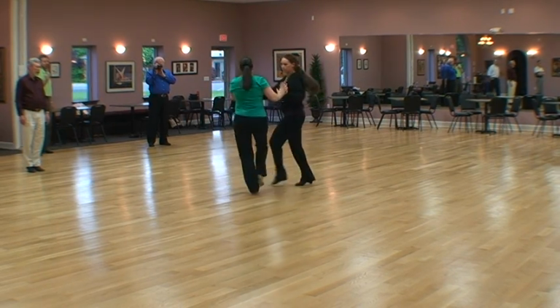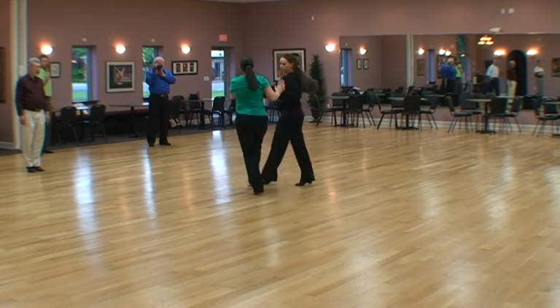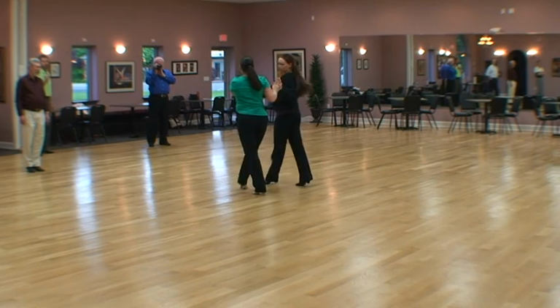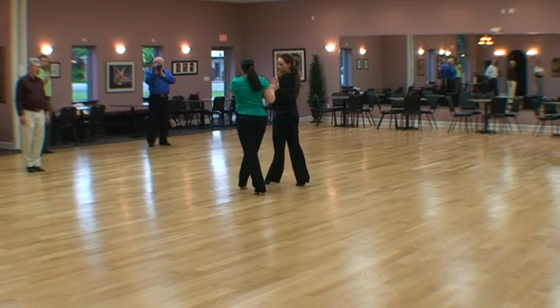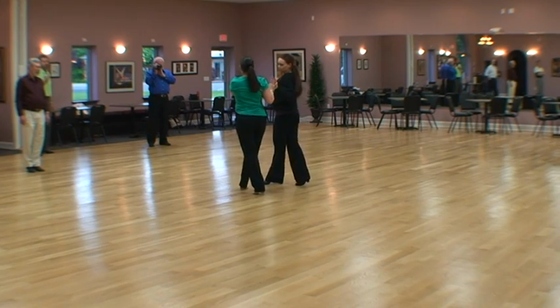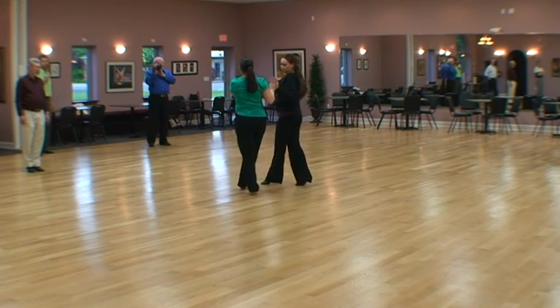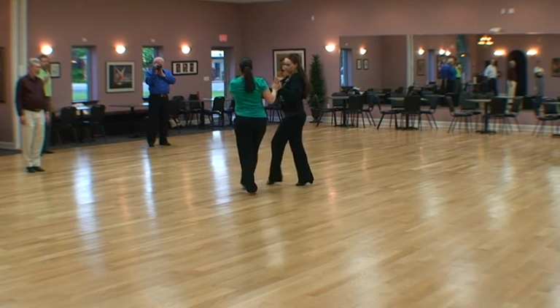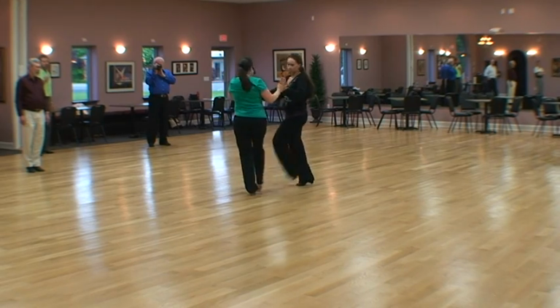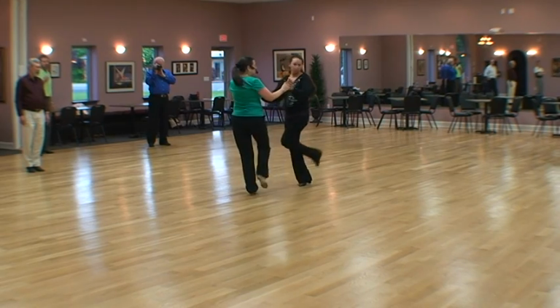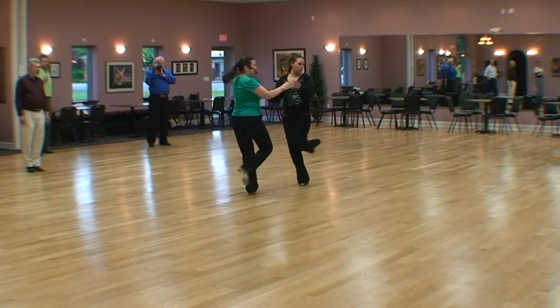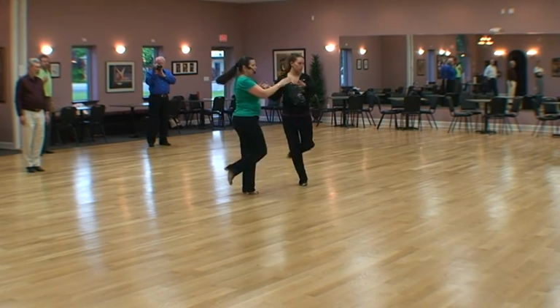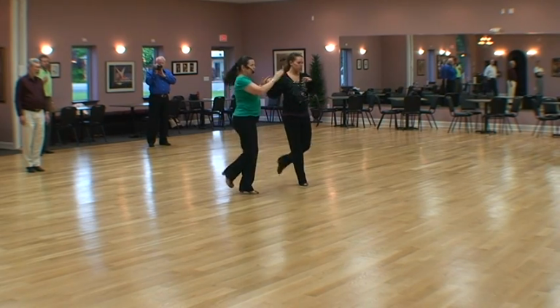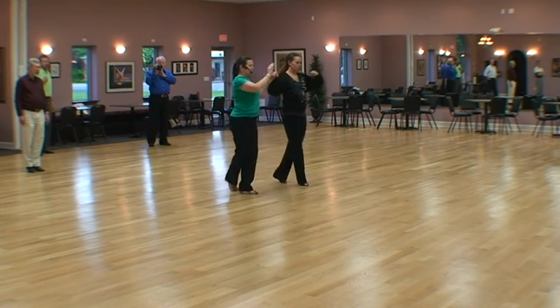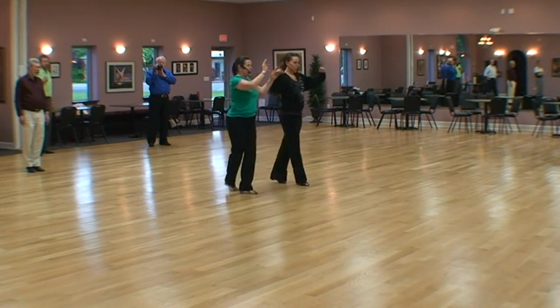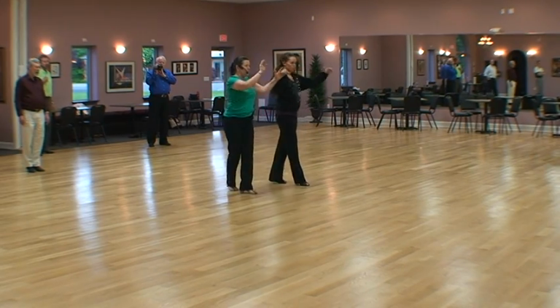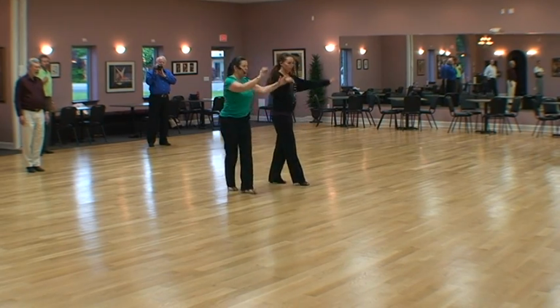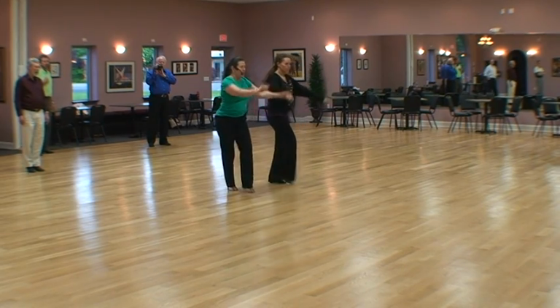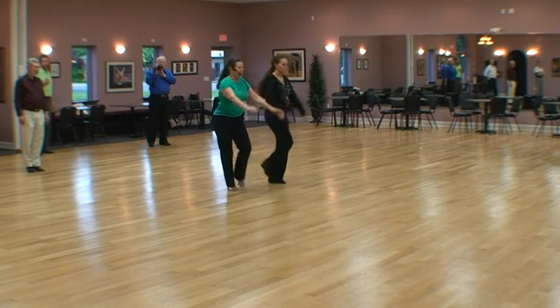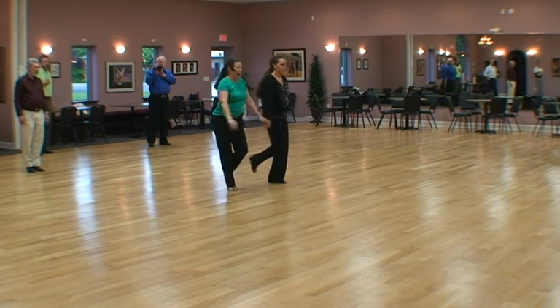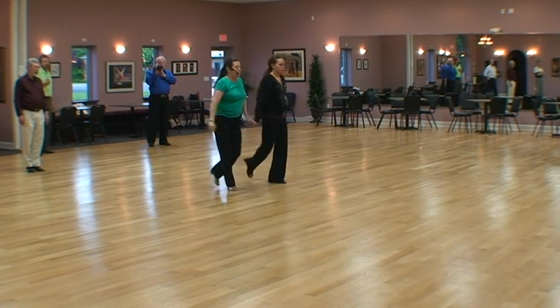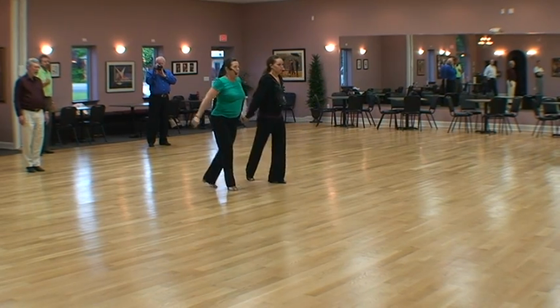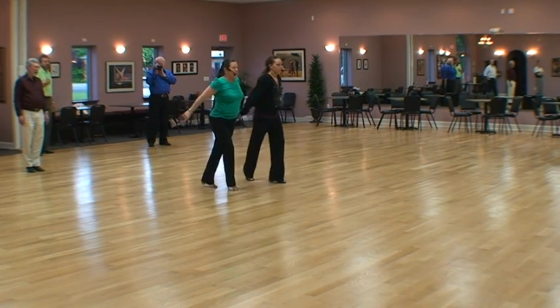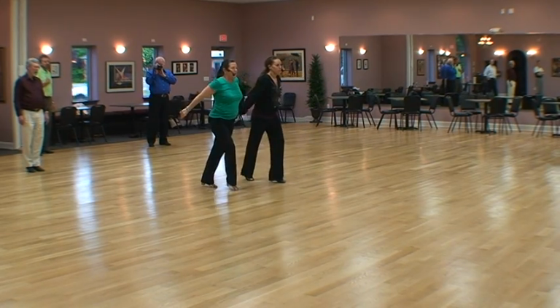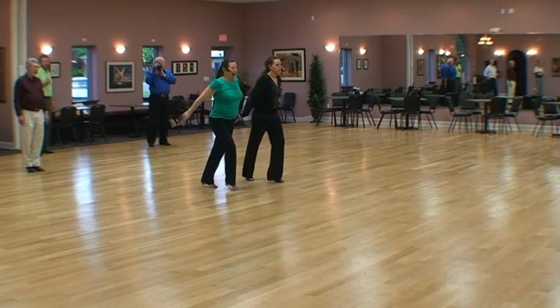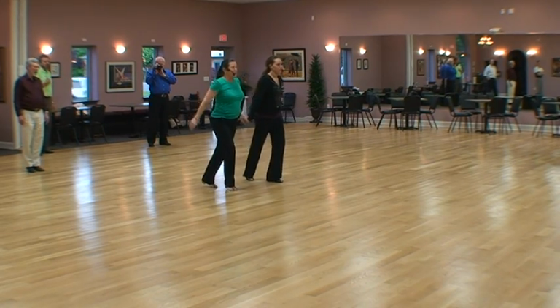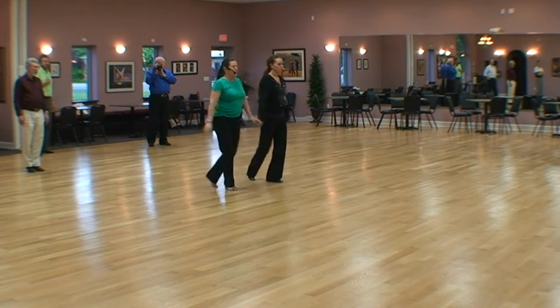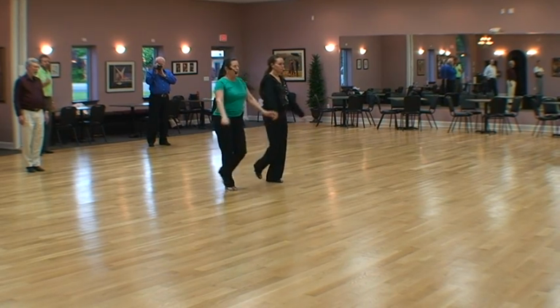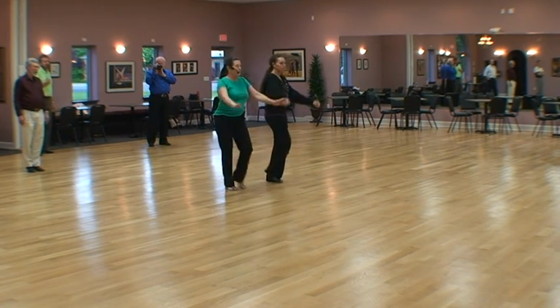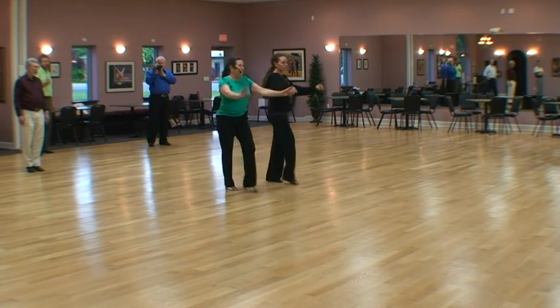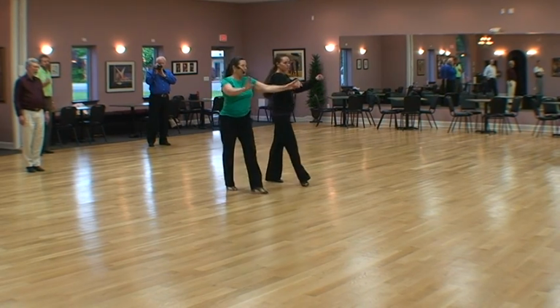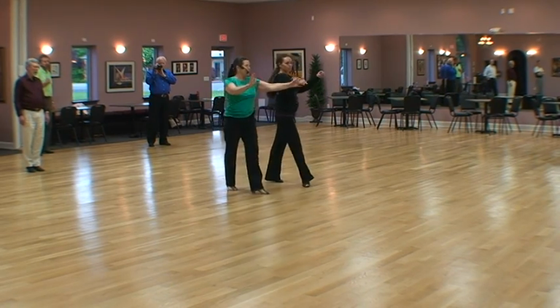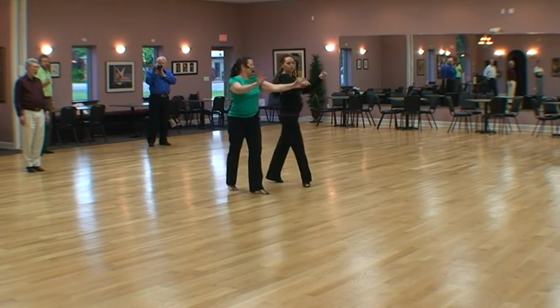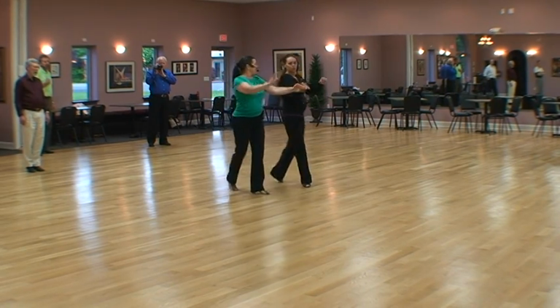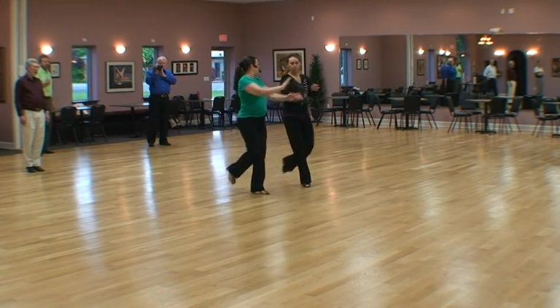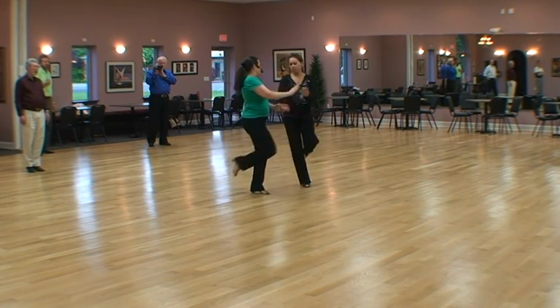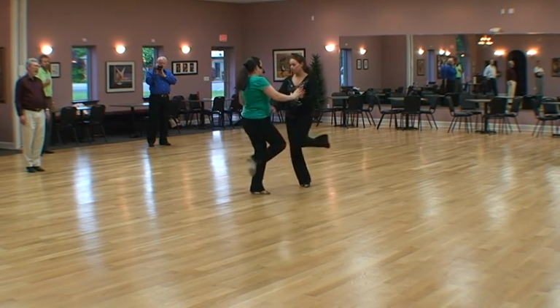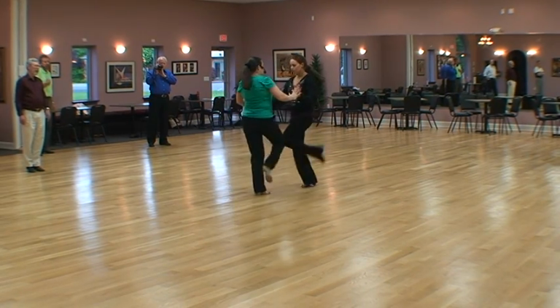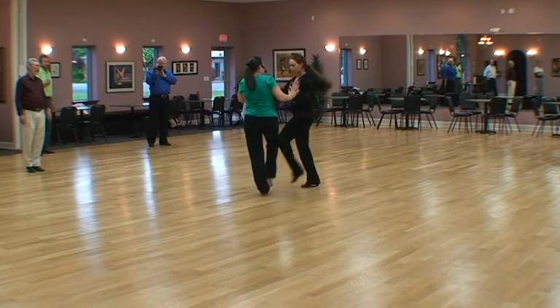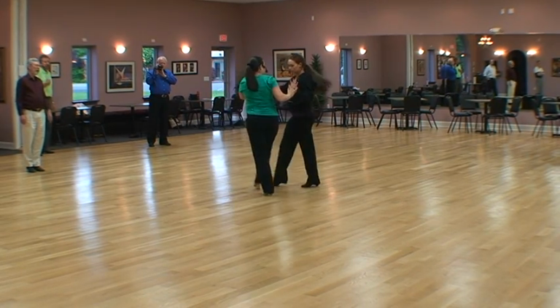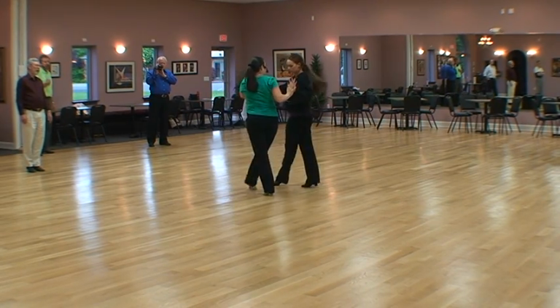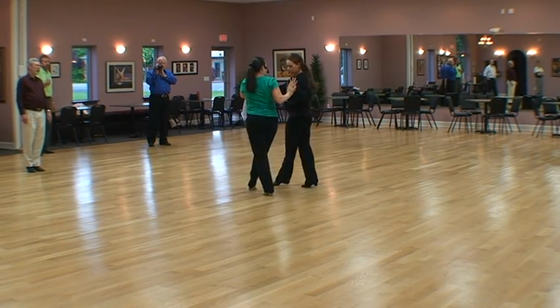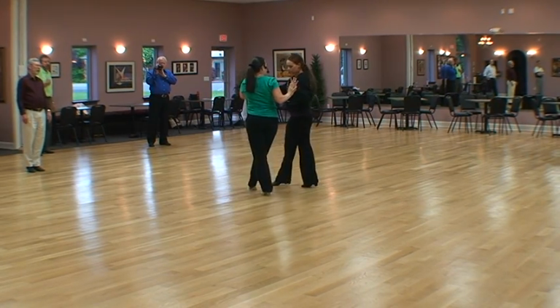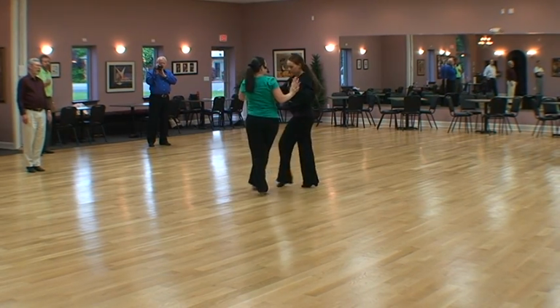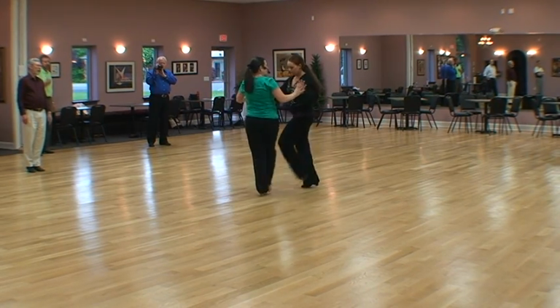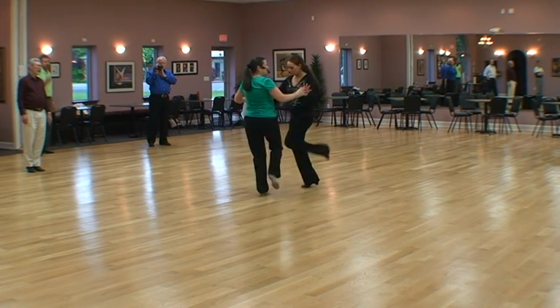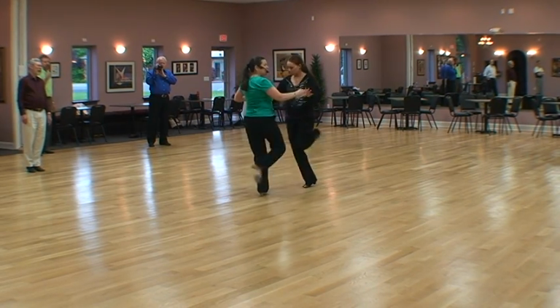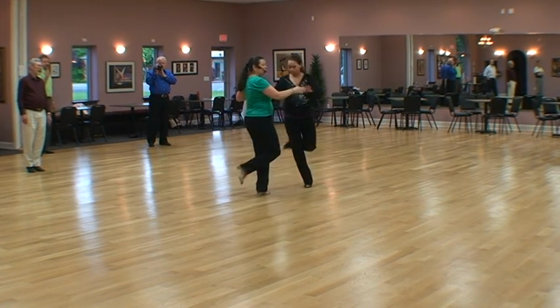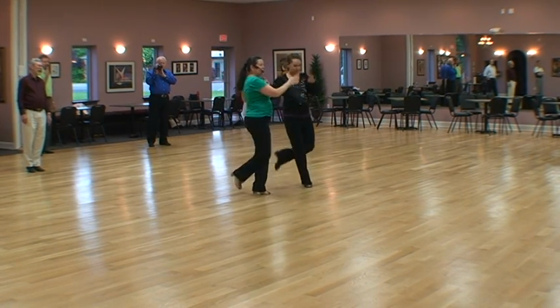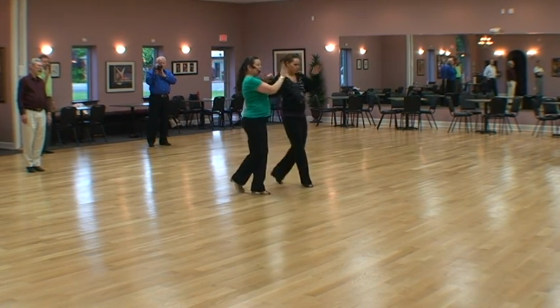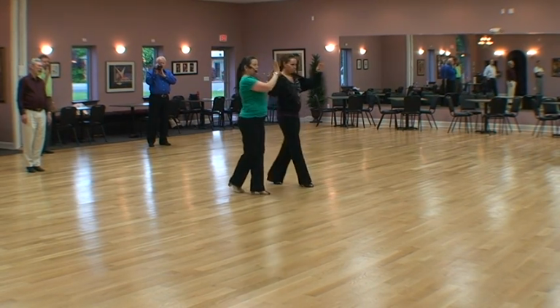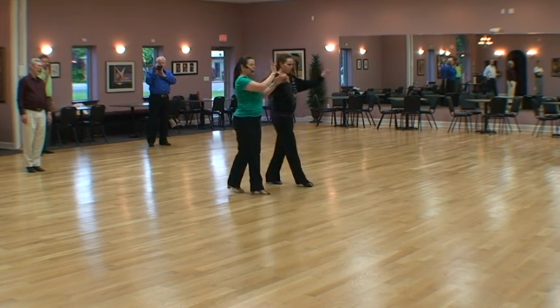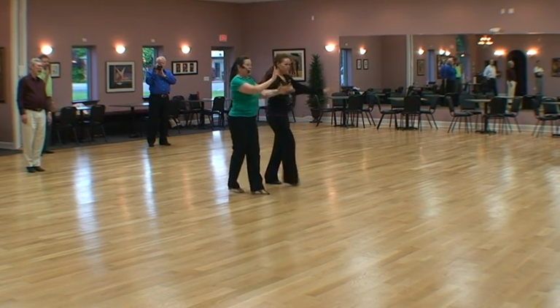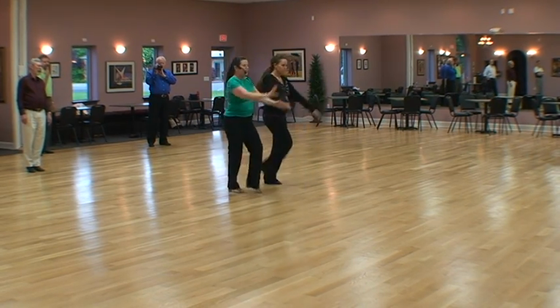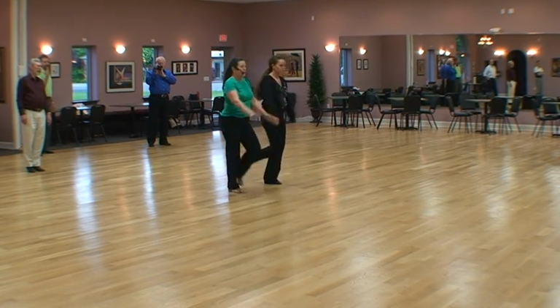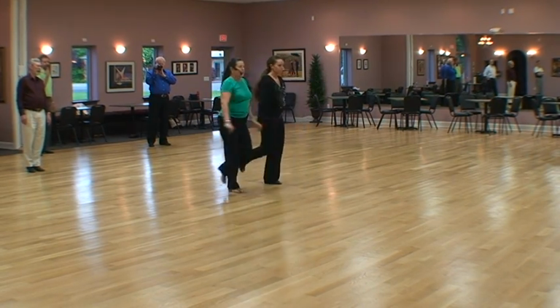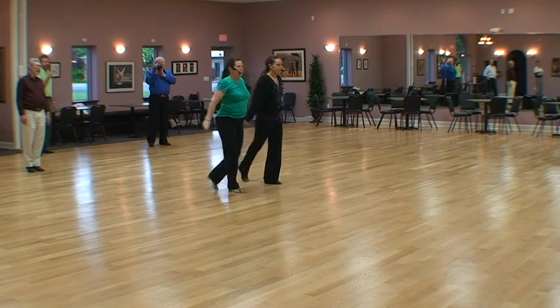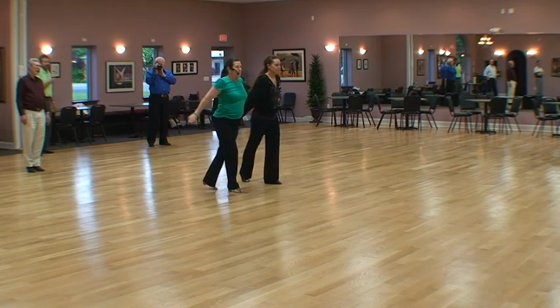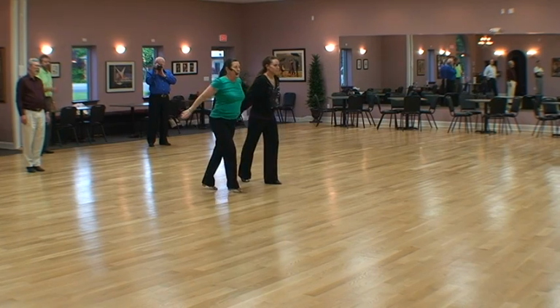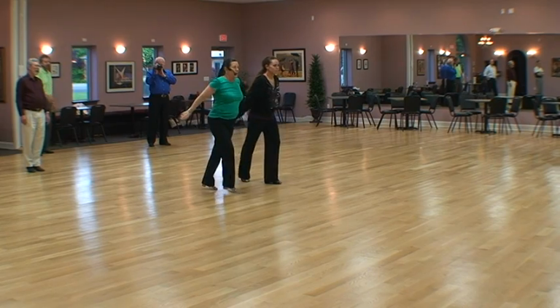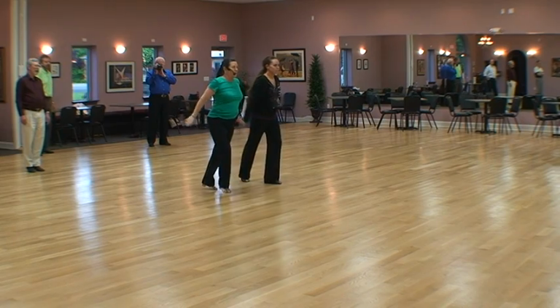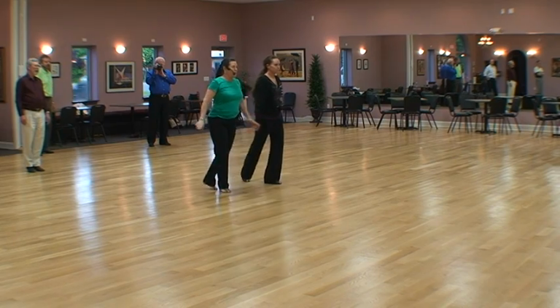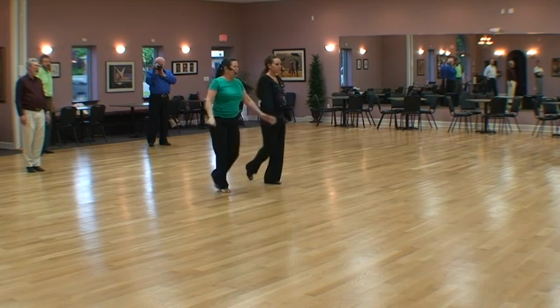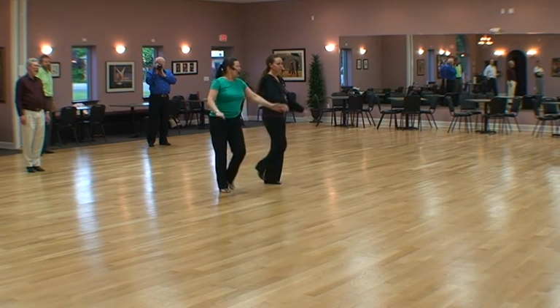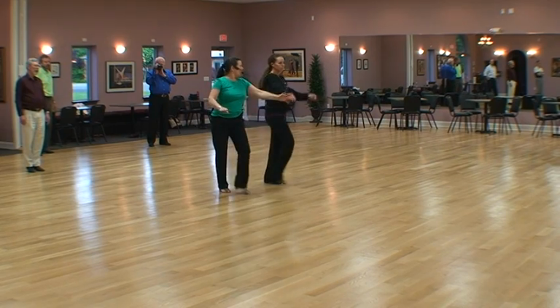Point, step, back, rock. Point, step, back, rock.